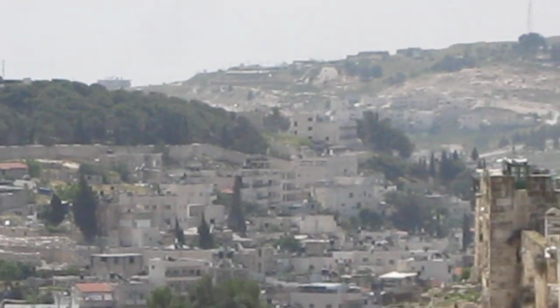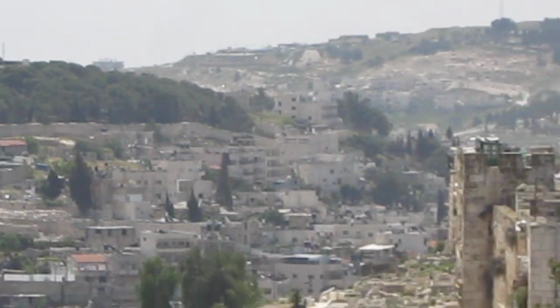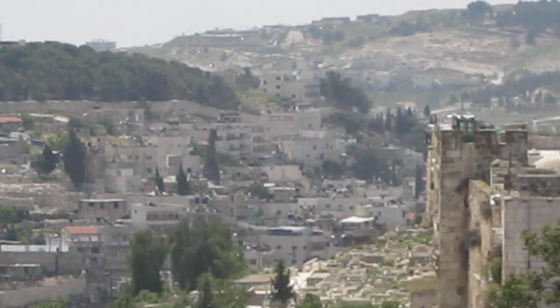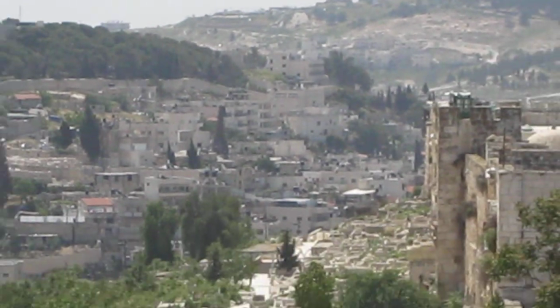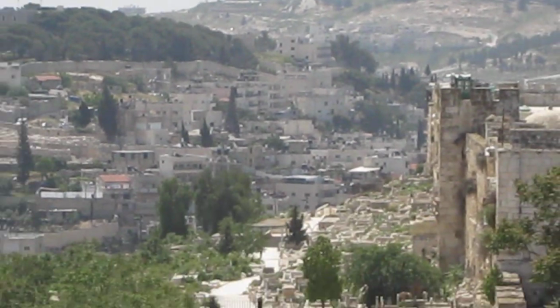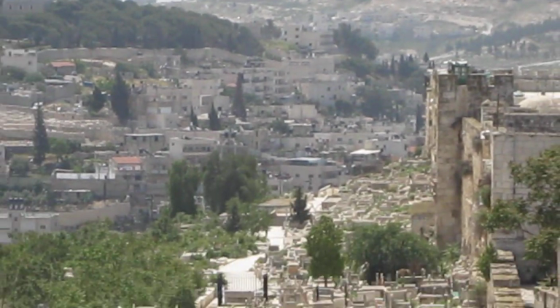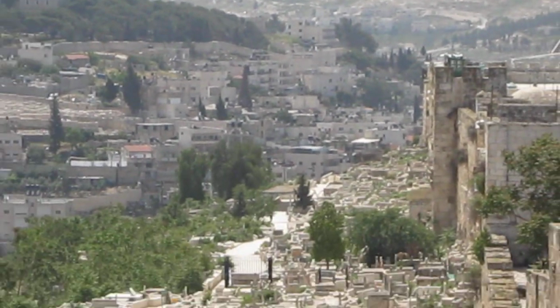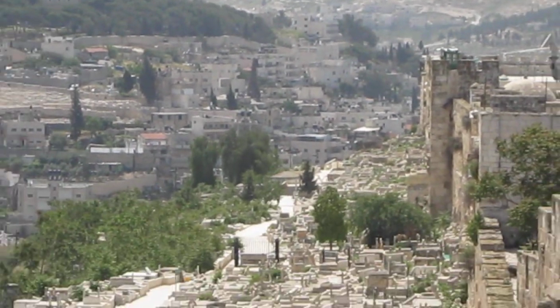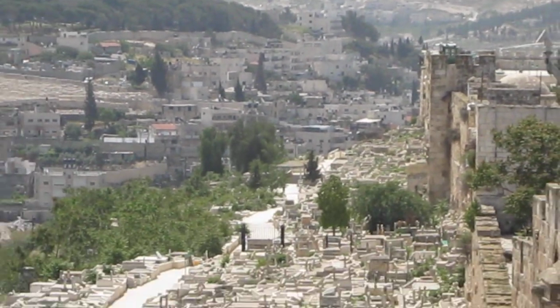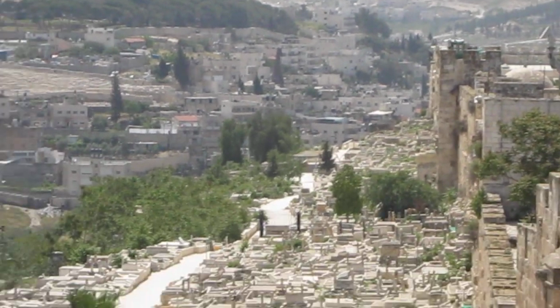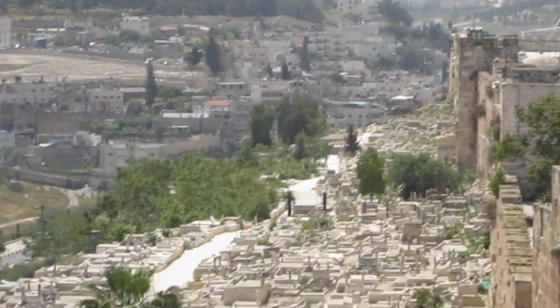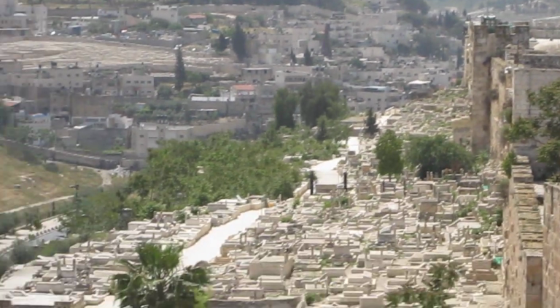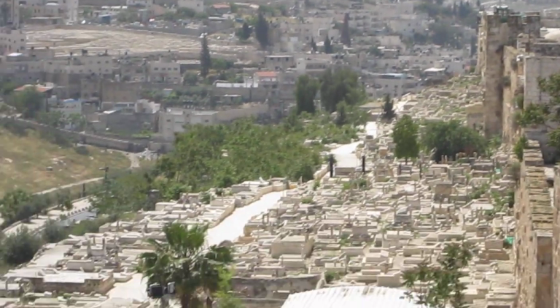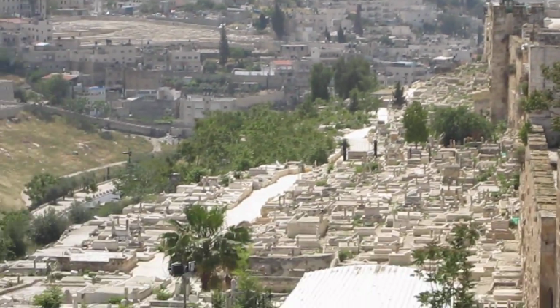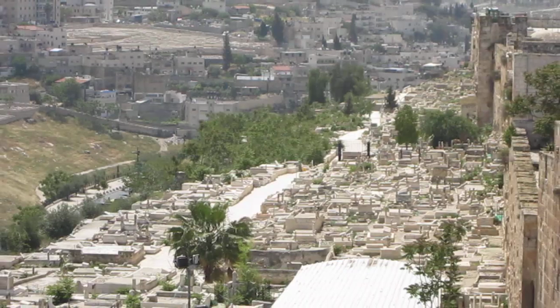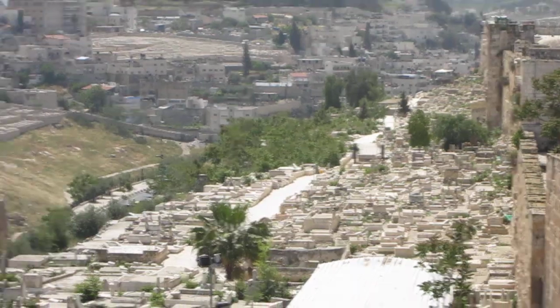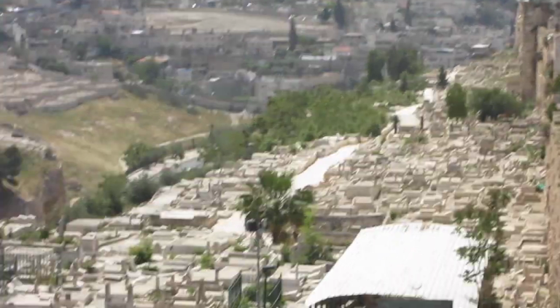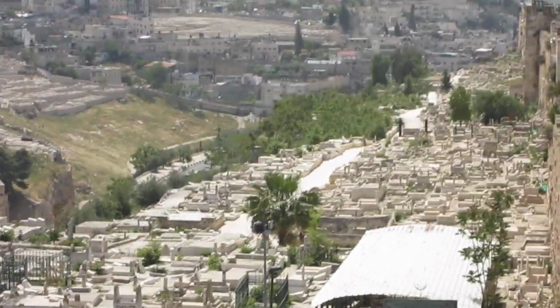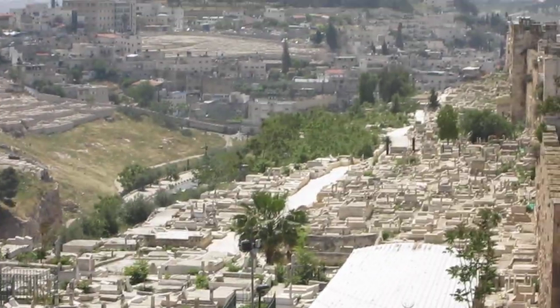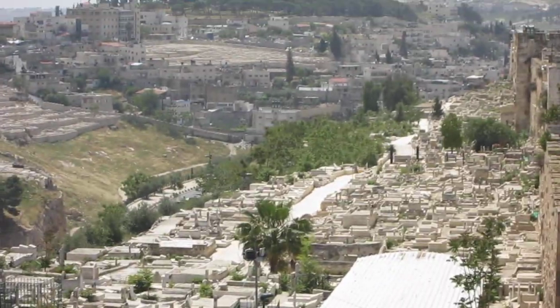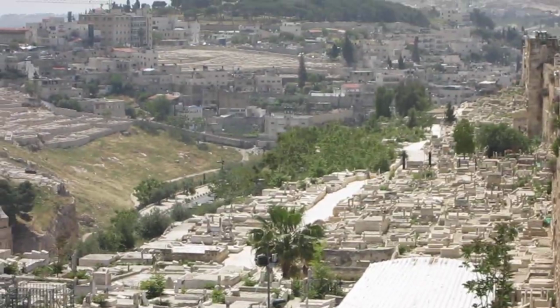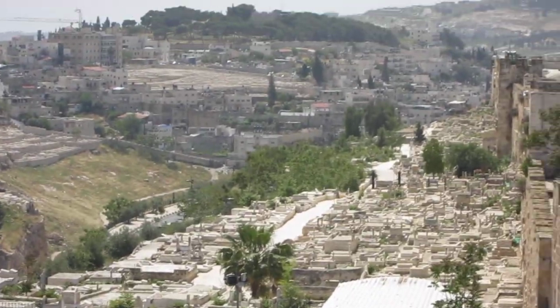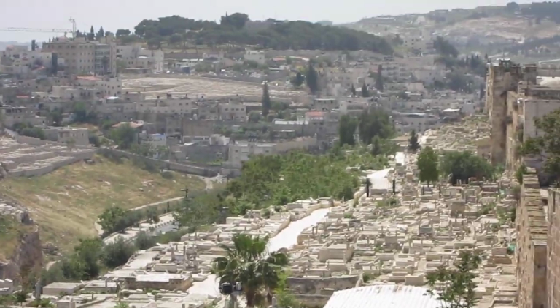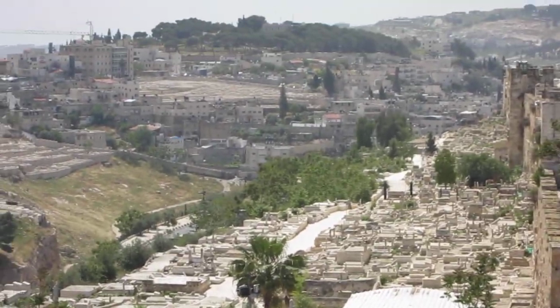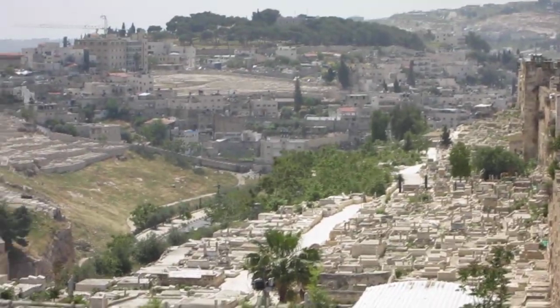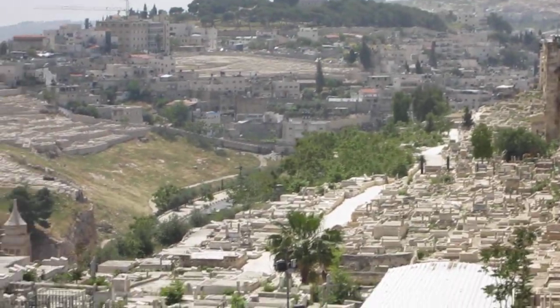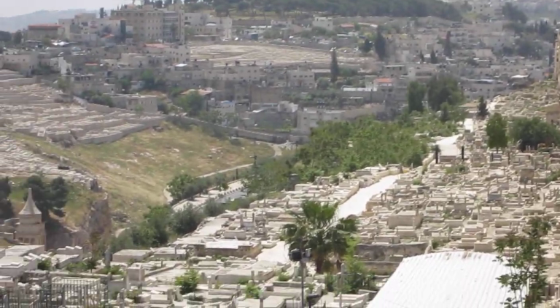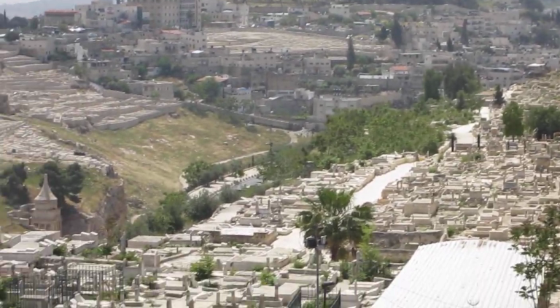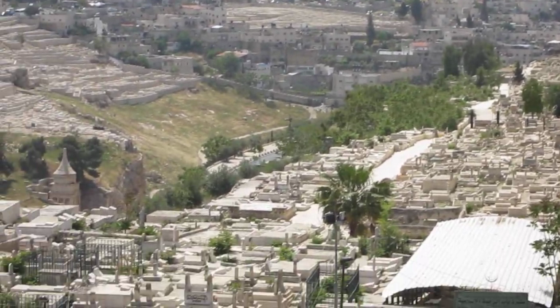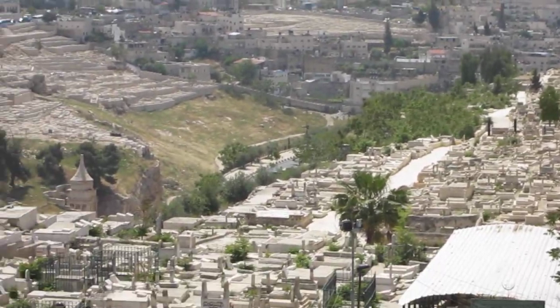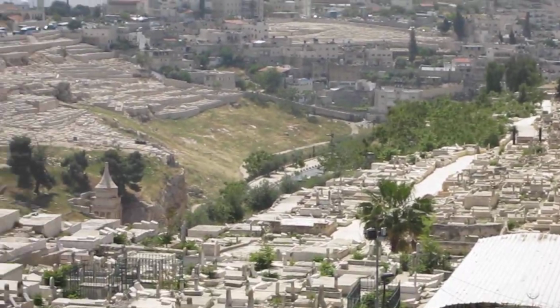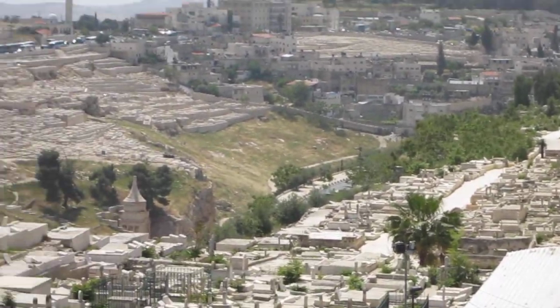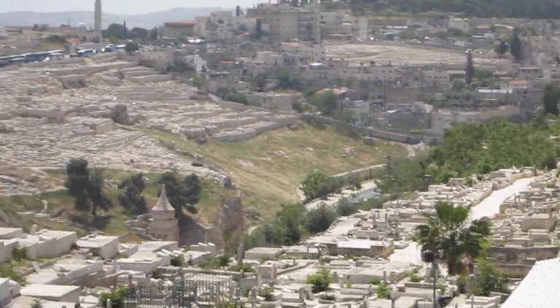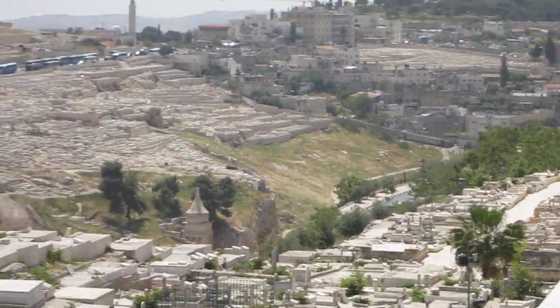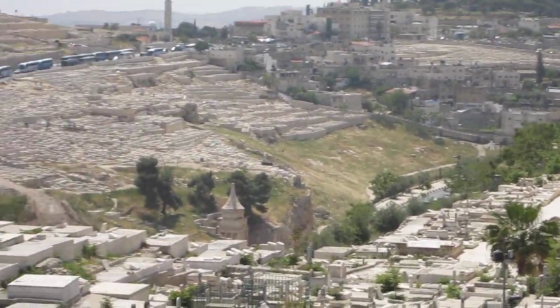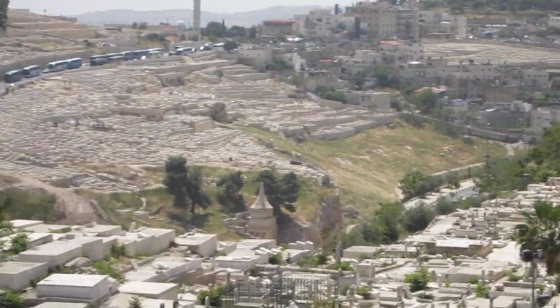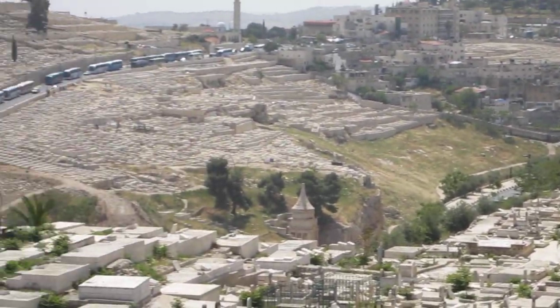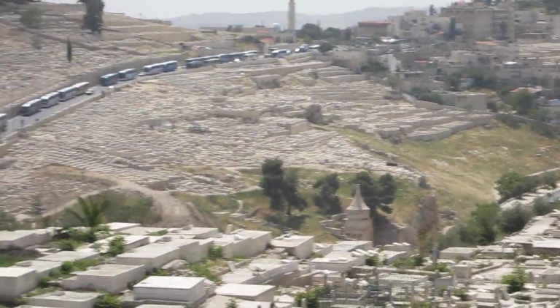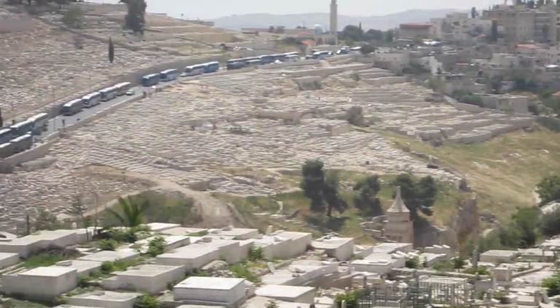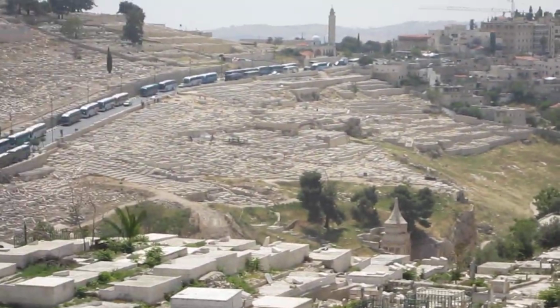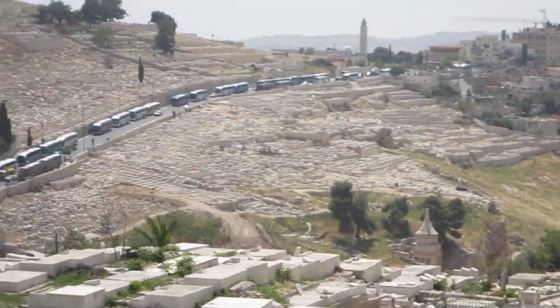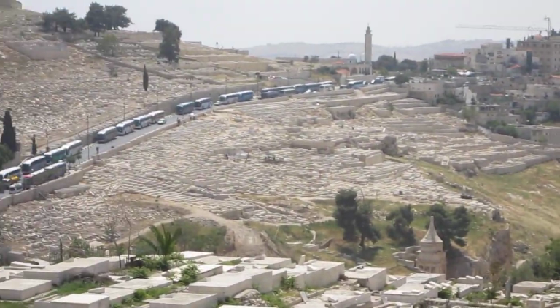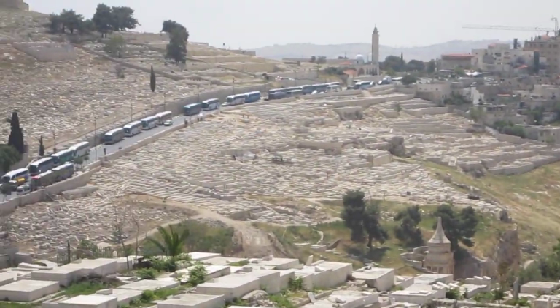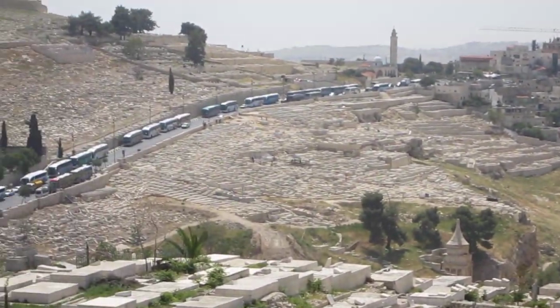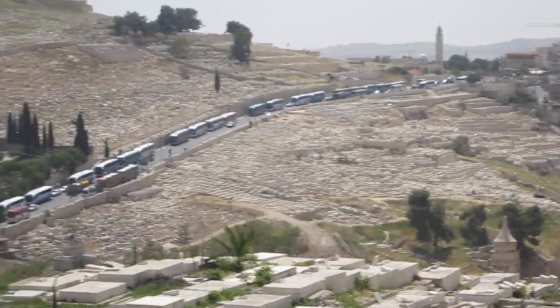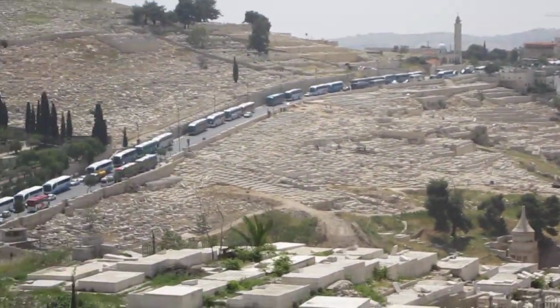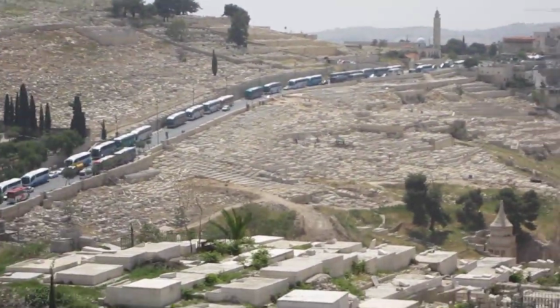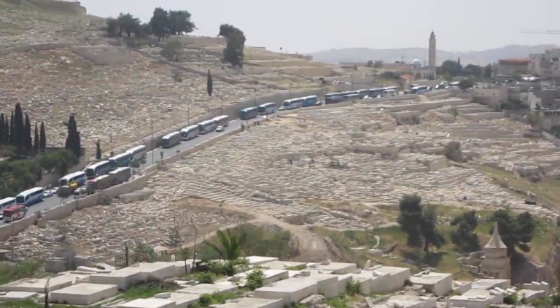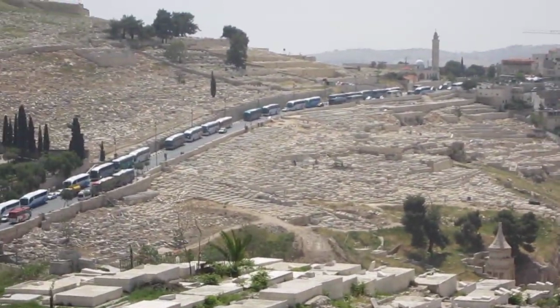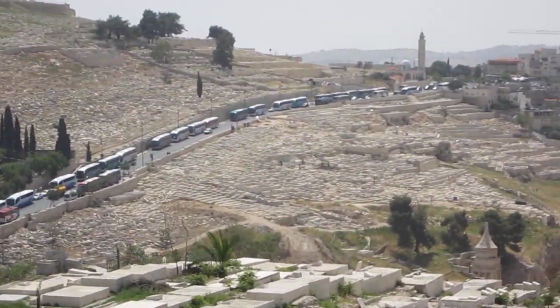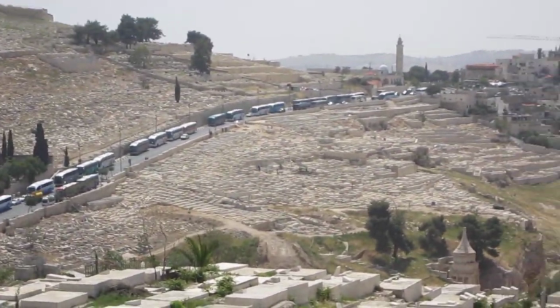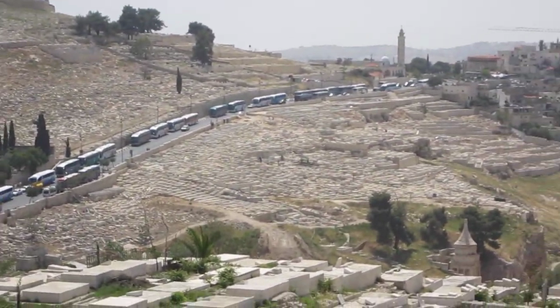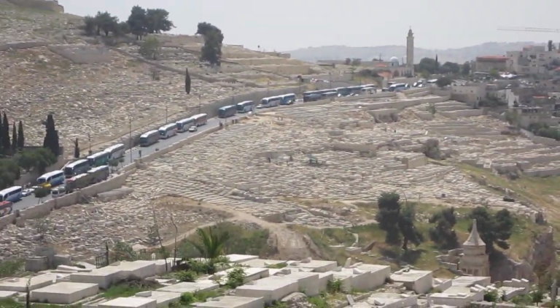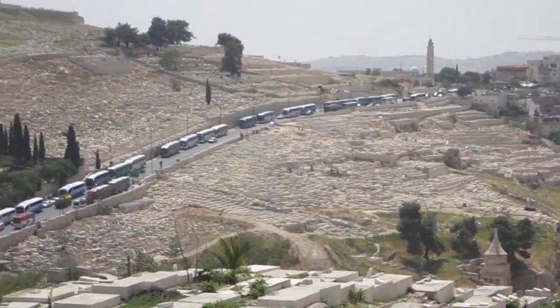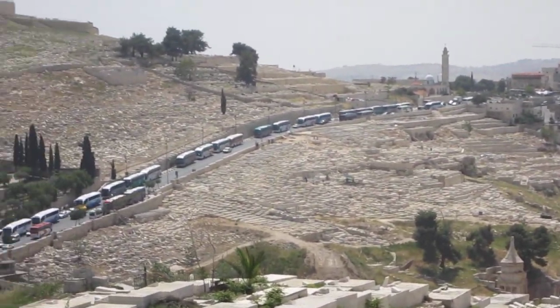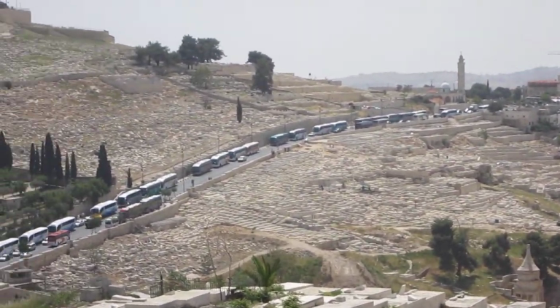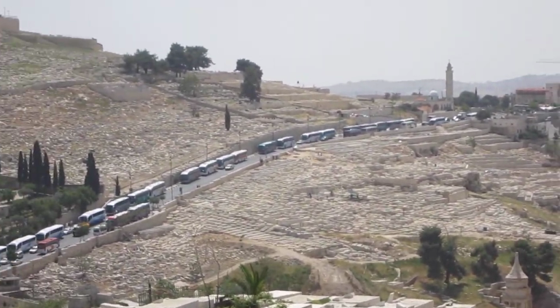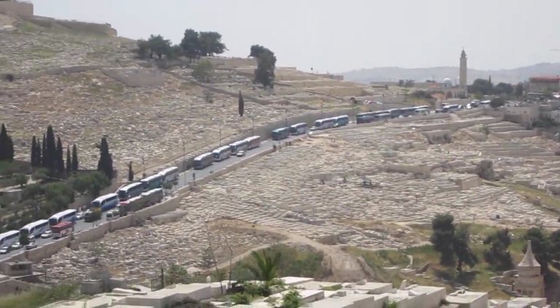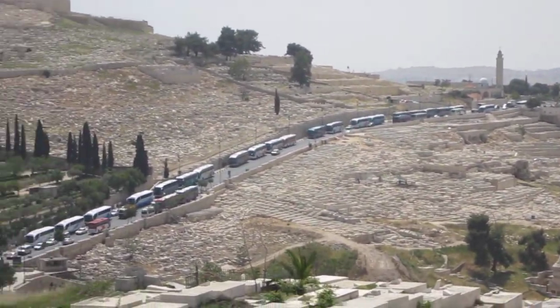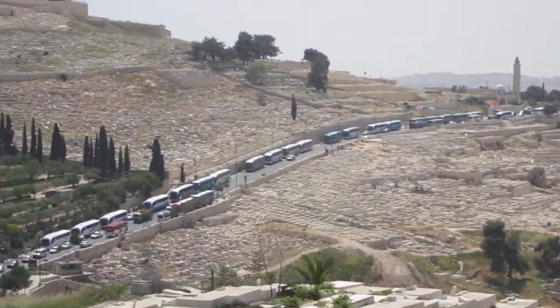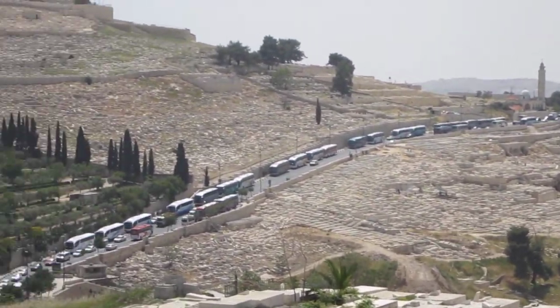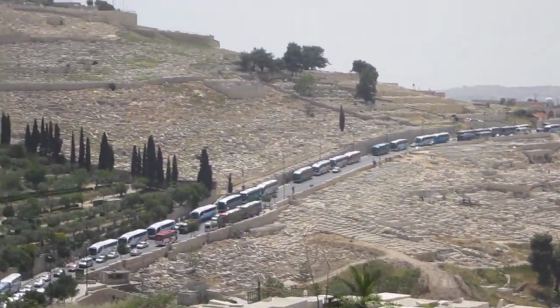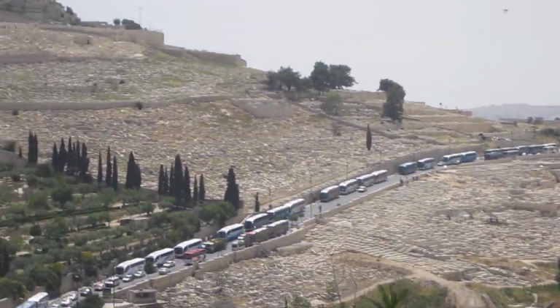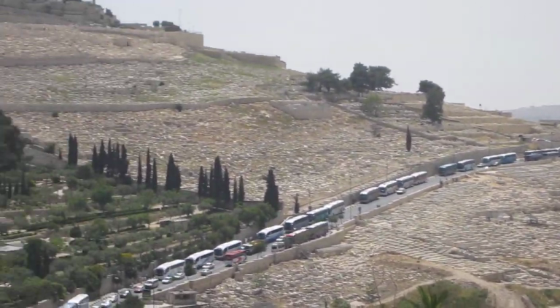Then in here we've got the Kidron Valley — all the buses there, all the tourists.